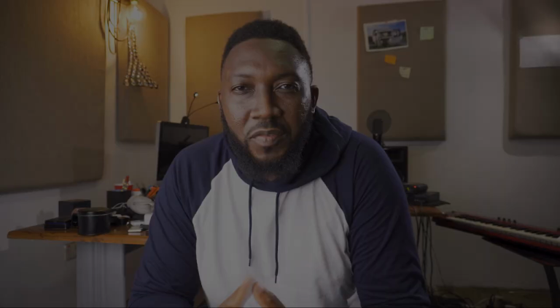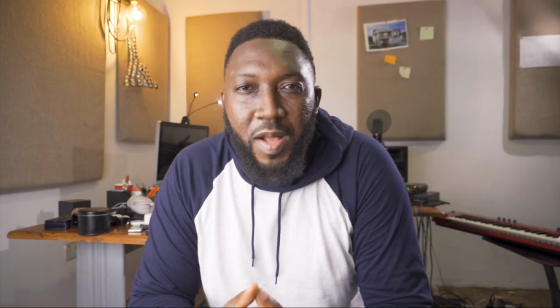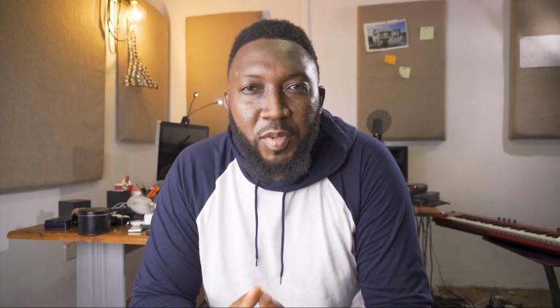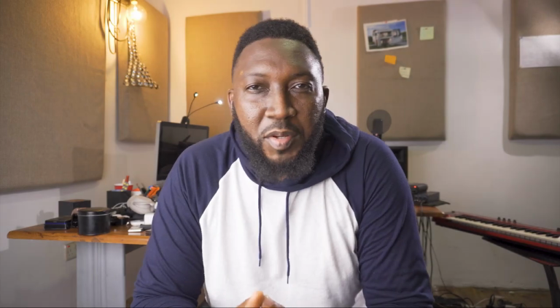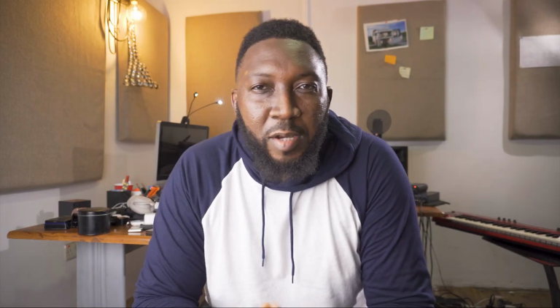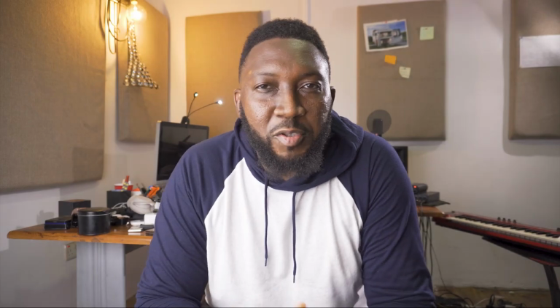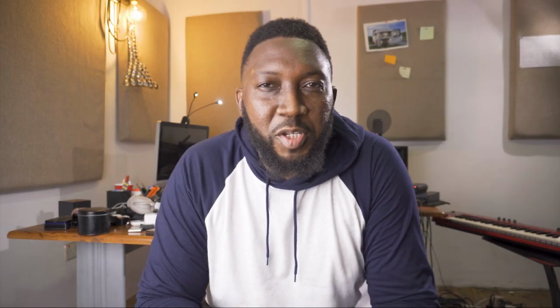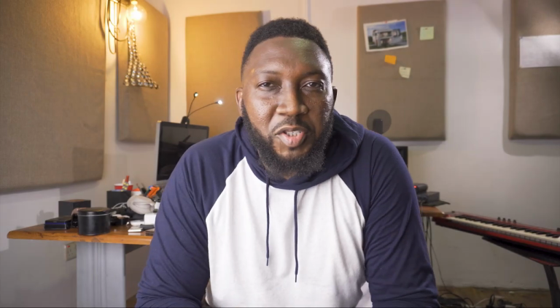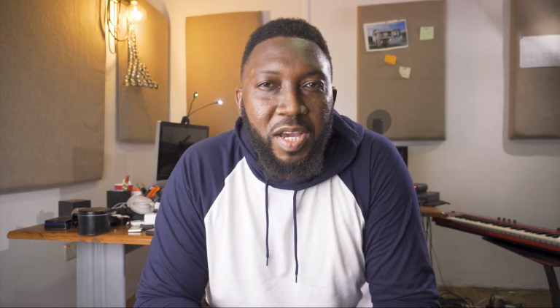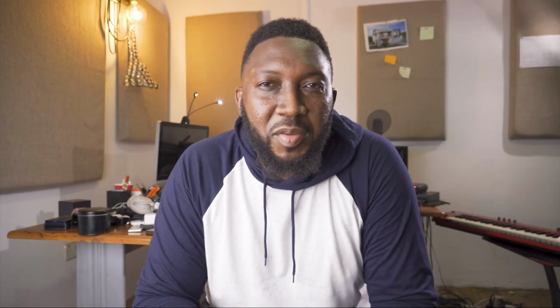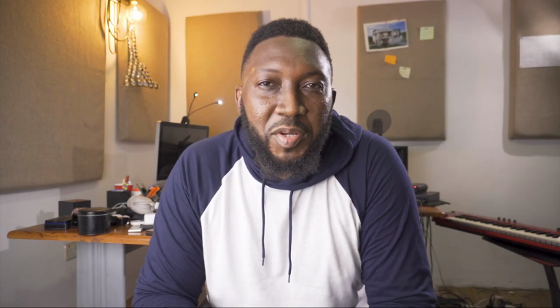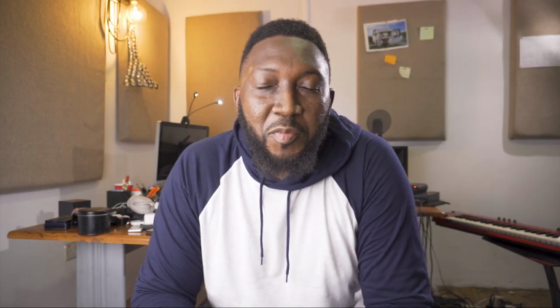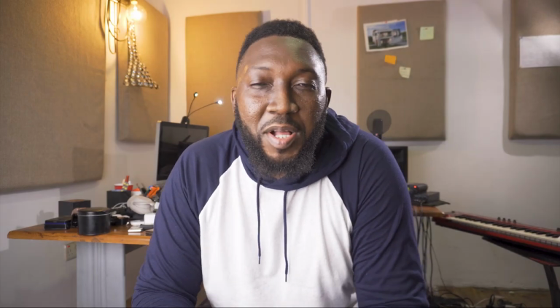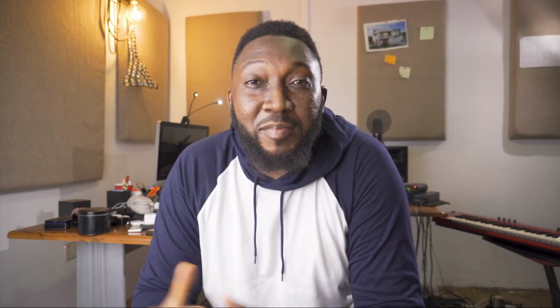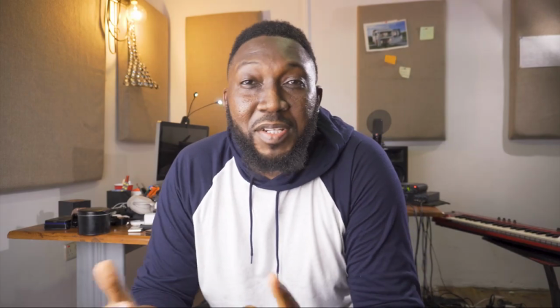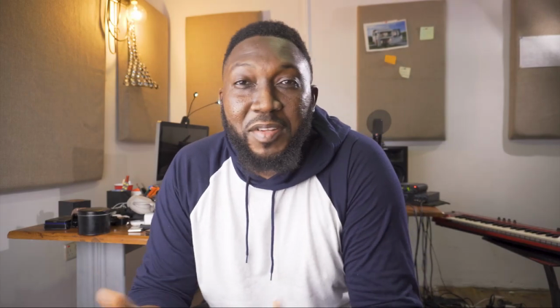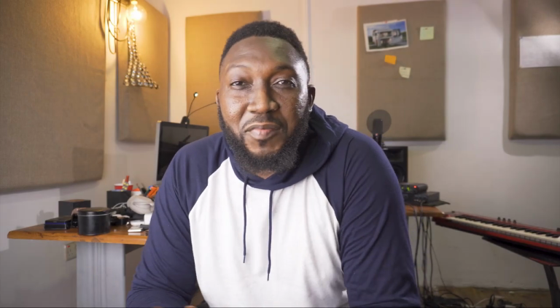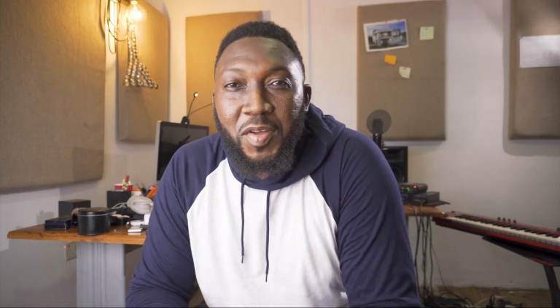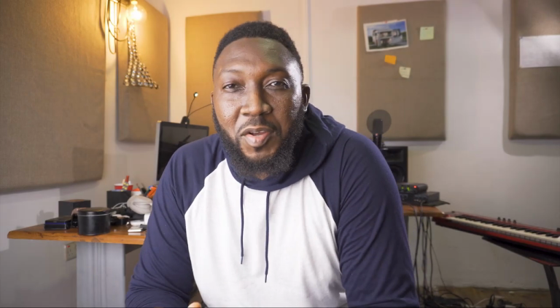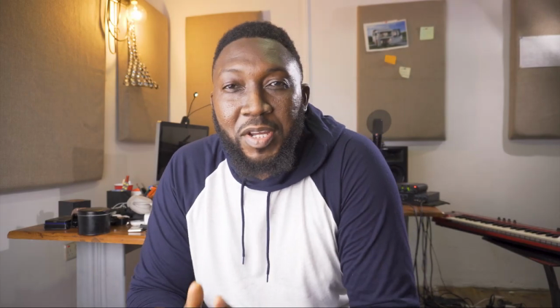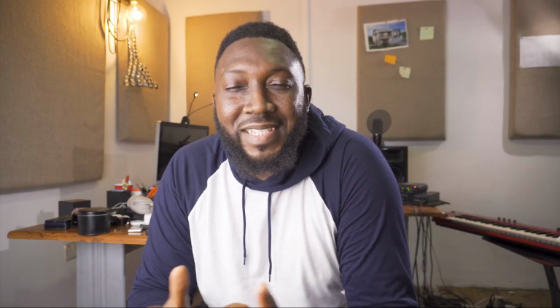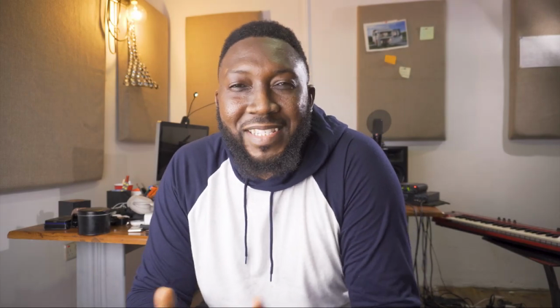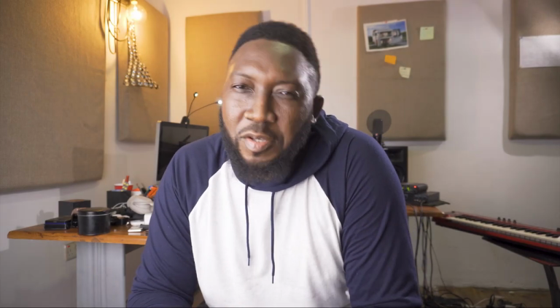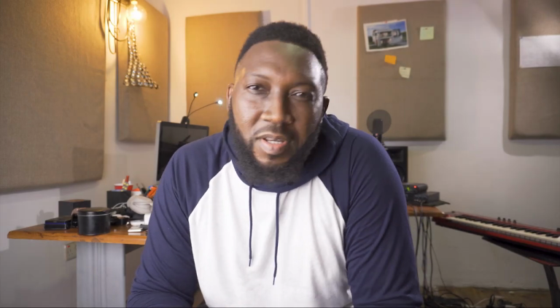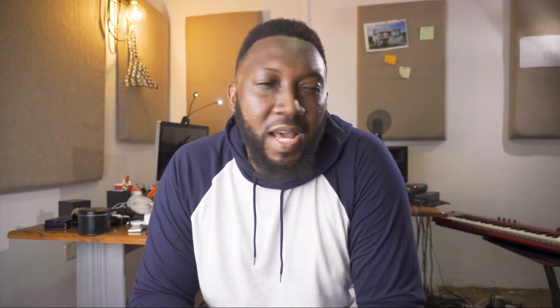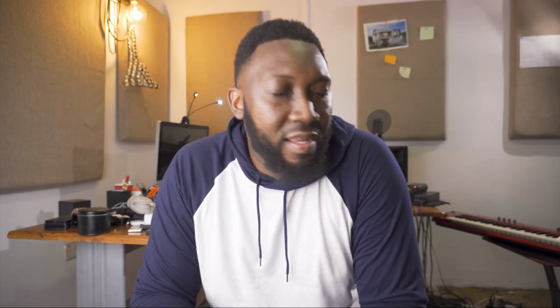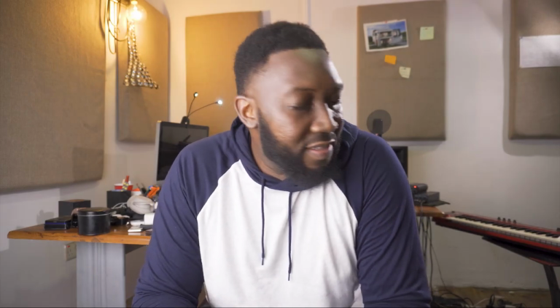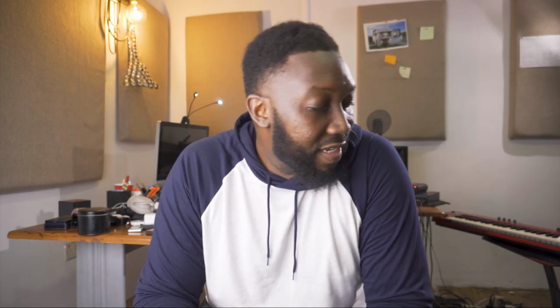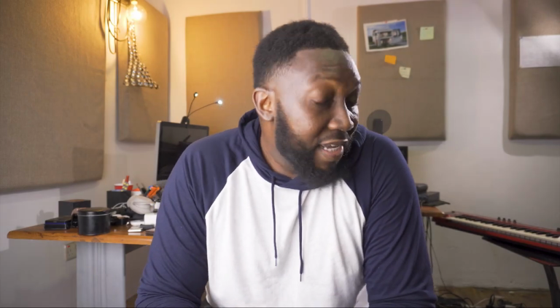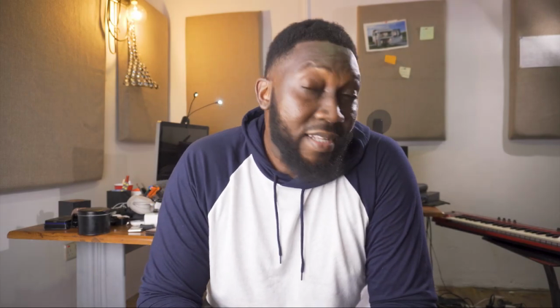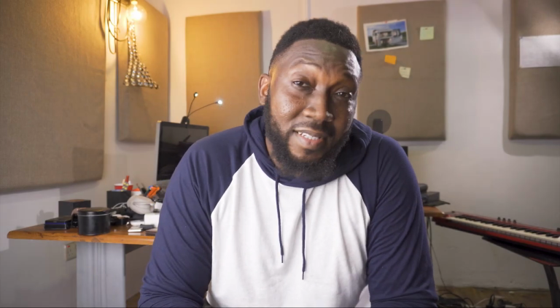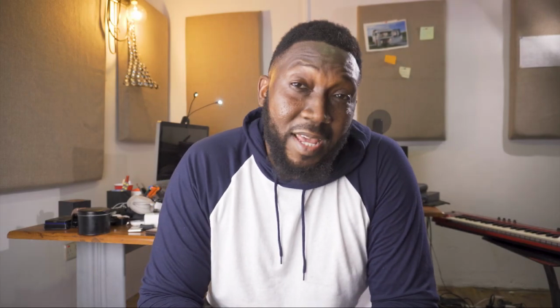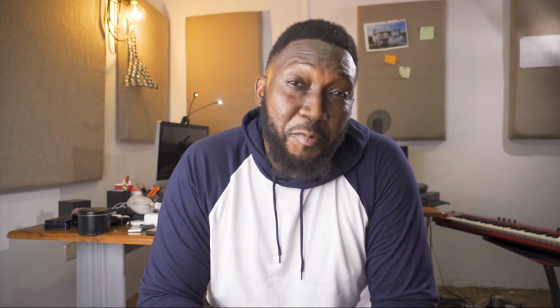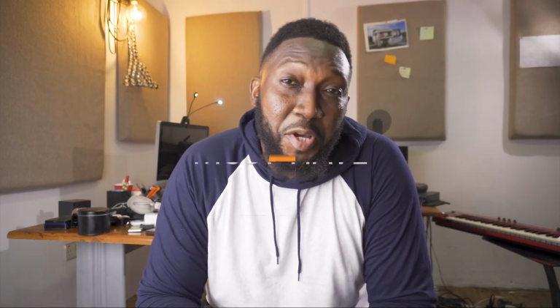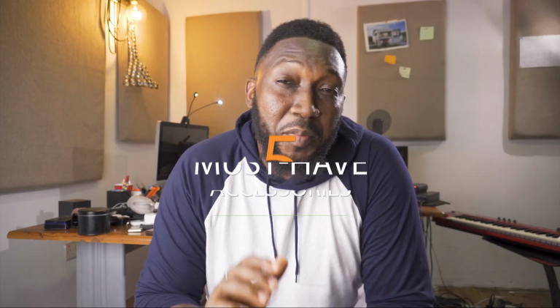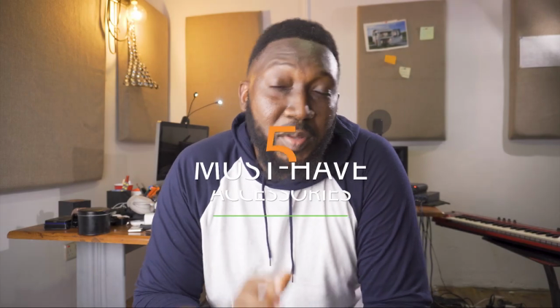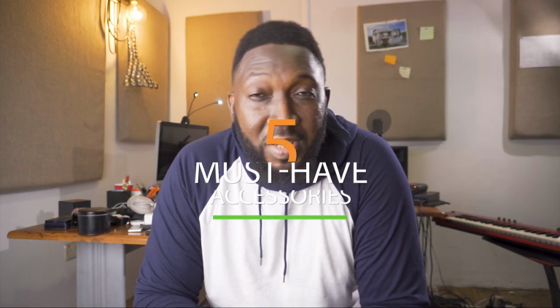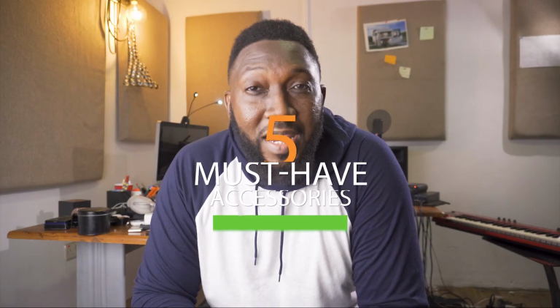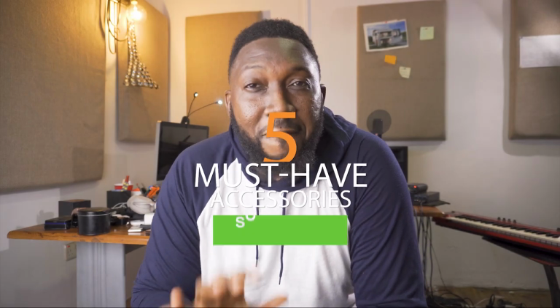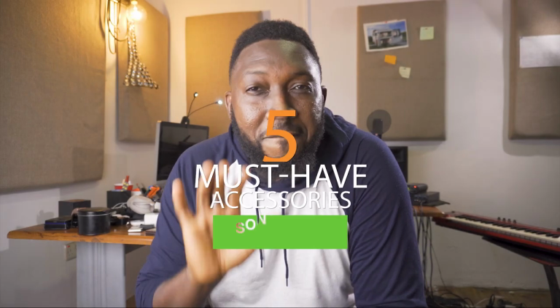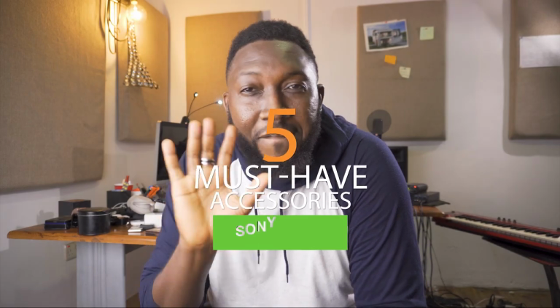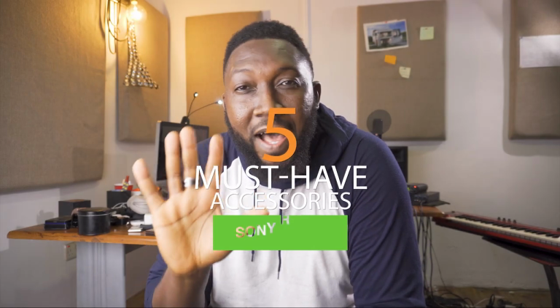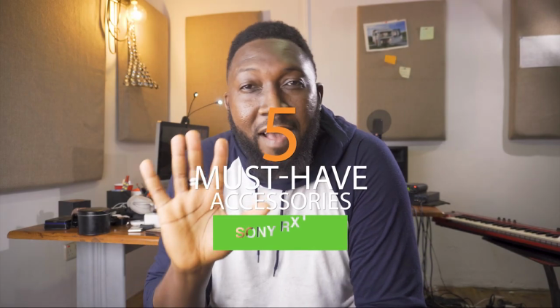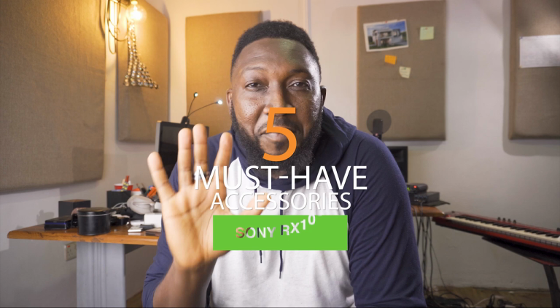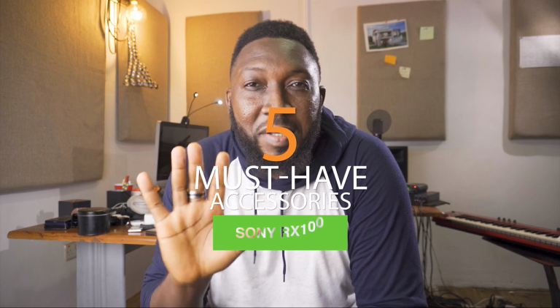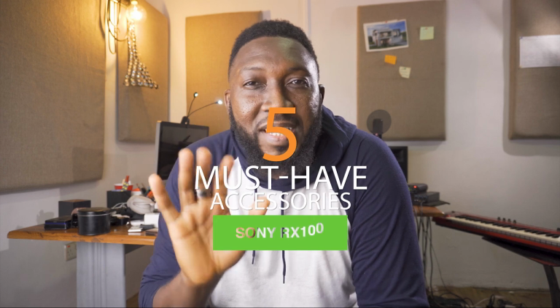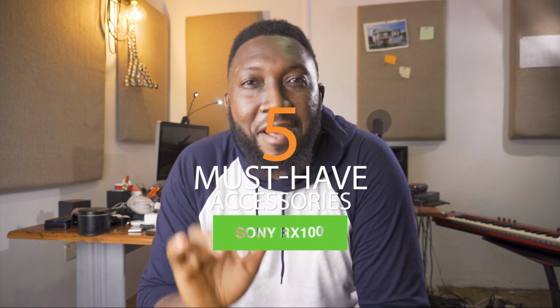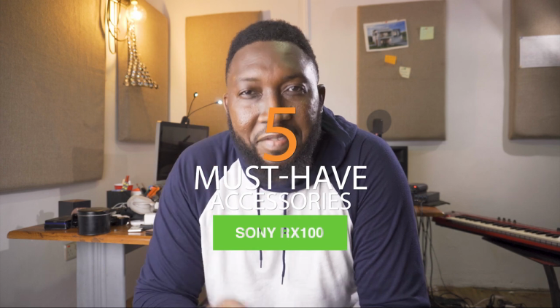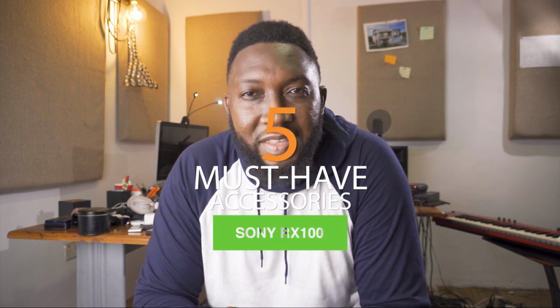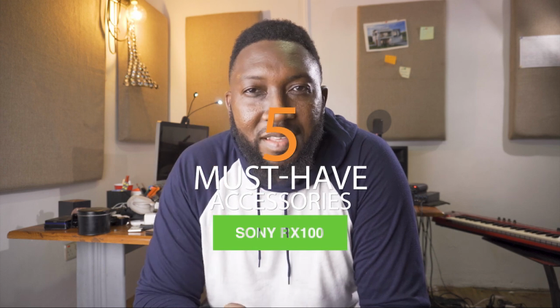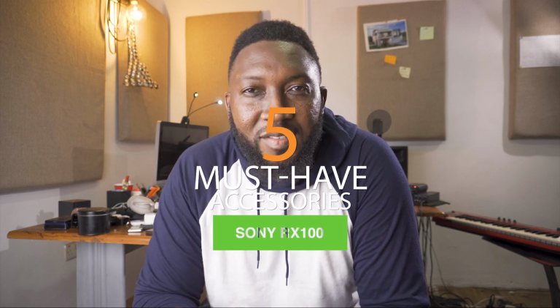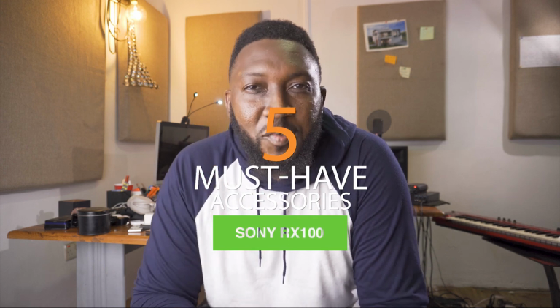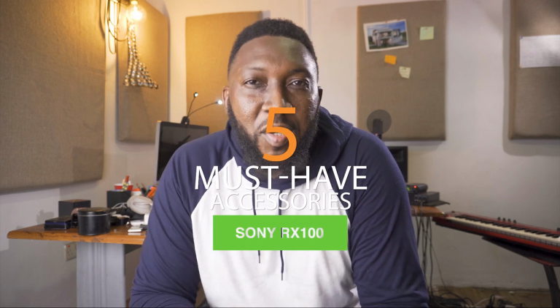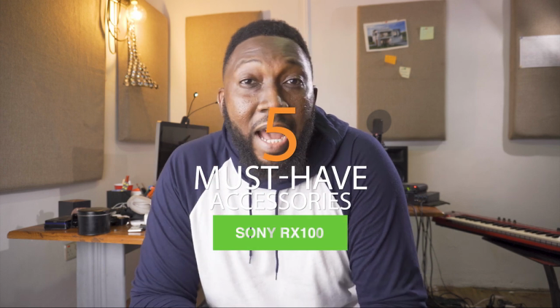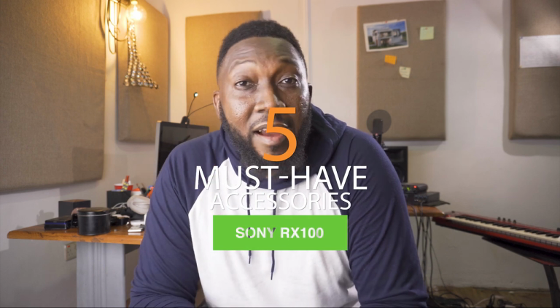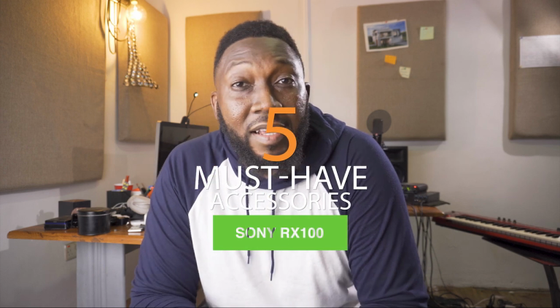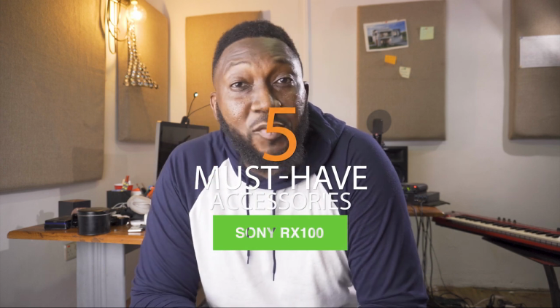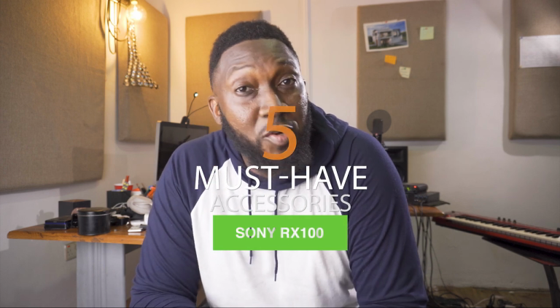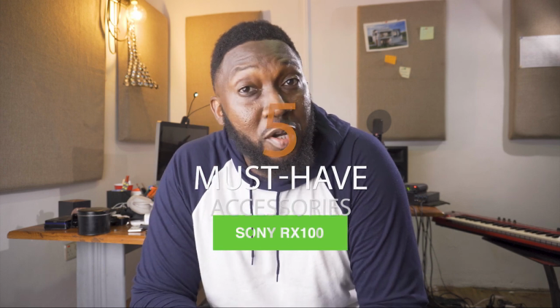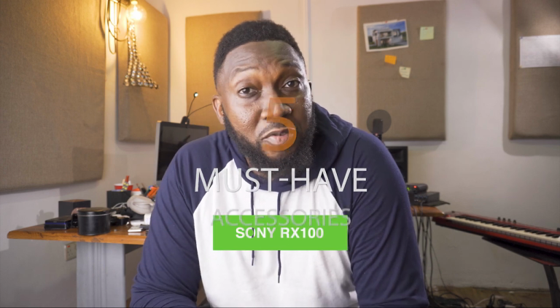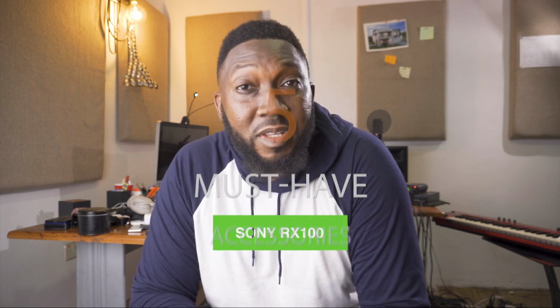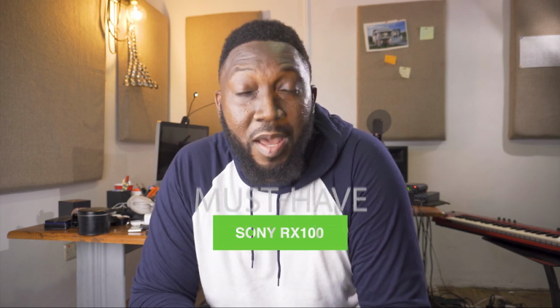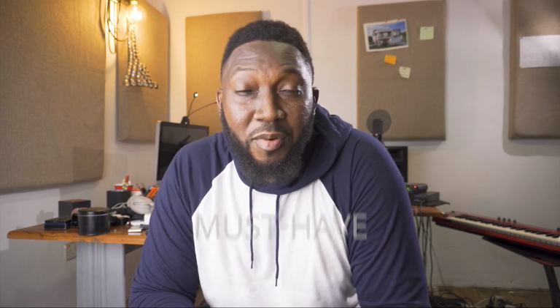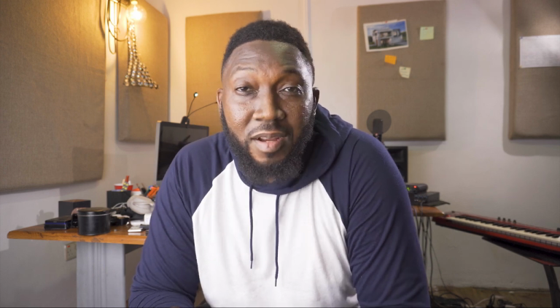Welcome to another vlog. Great to see you guys. Today we're going to be looking at five must-have things for your RX100 camera.